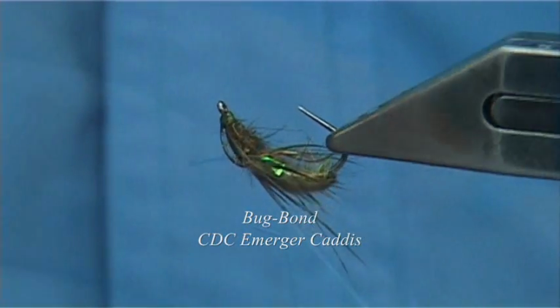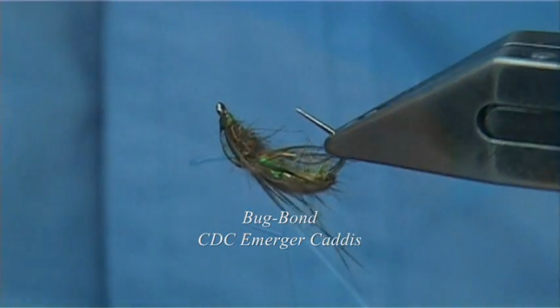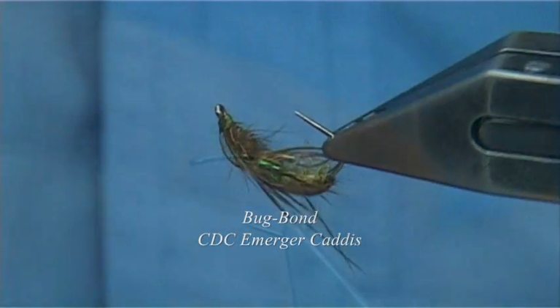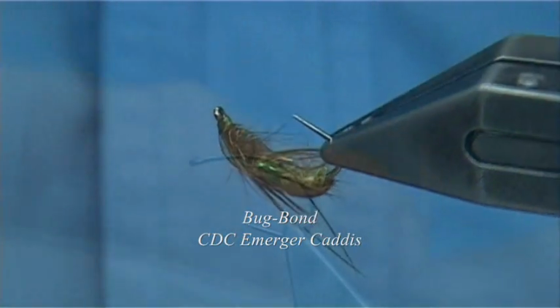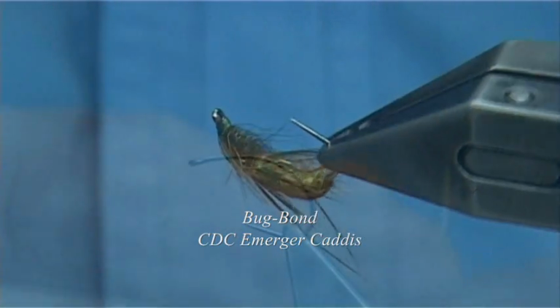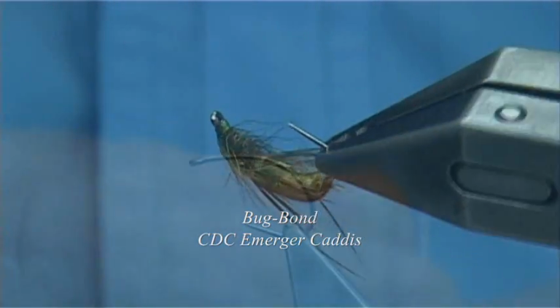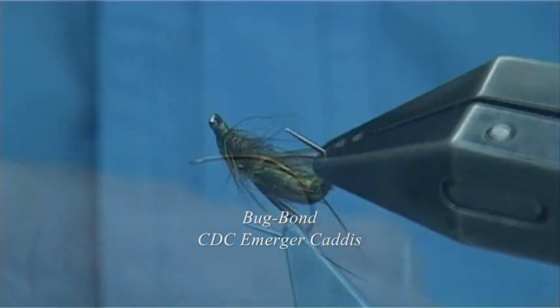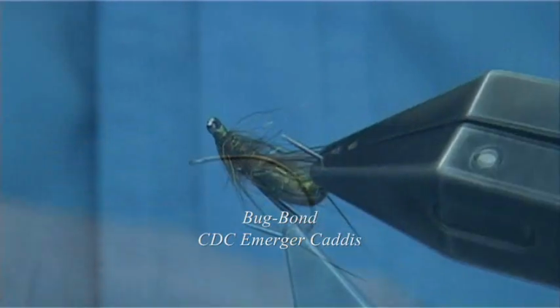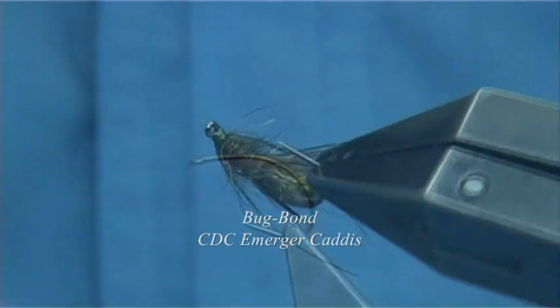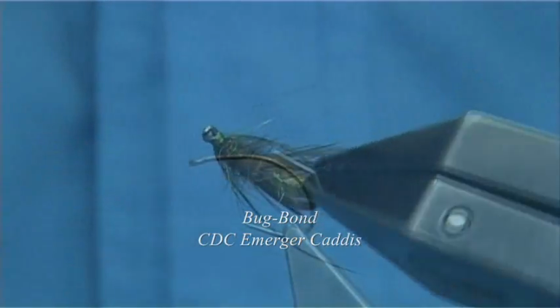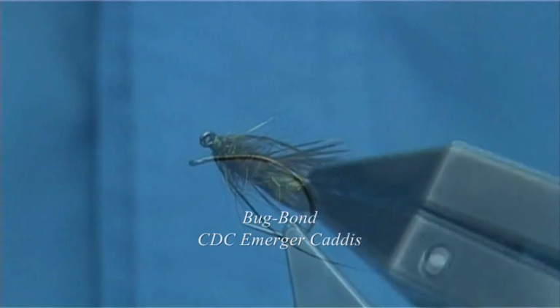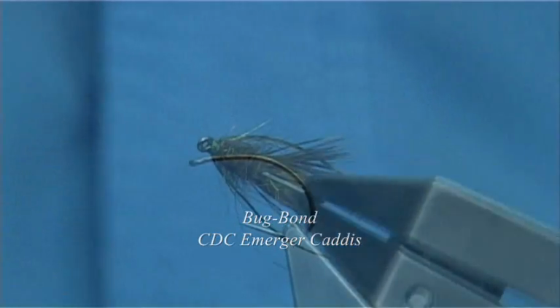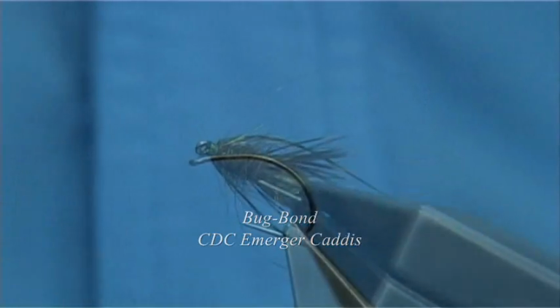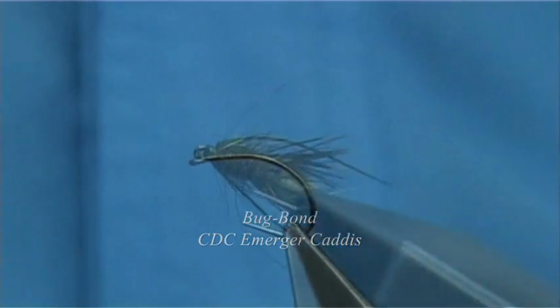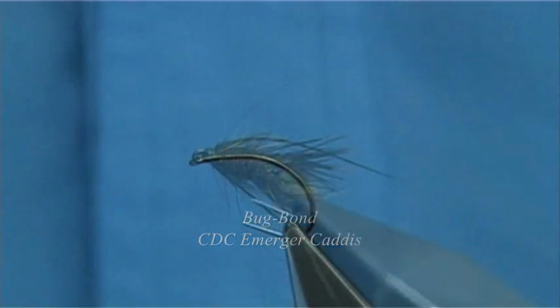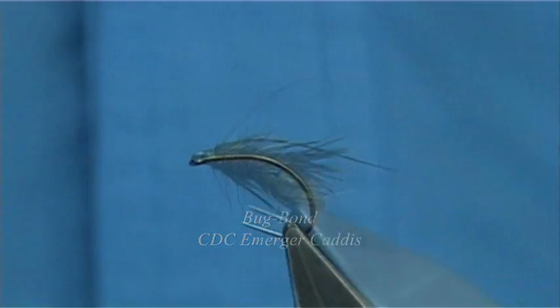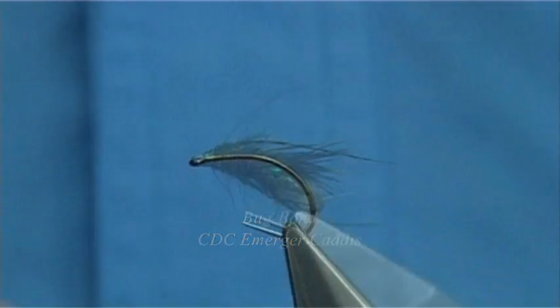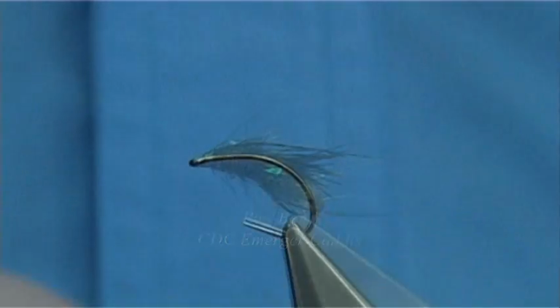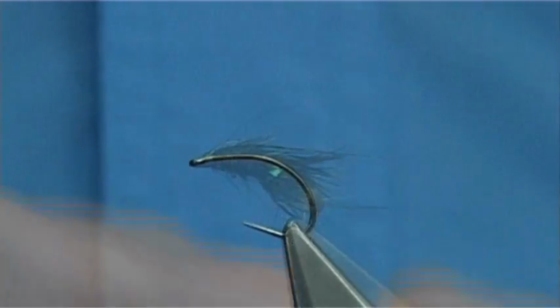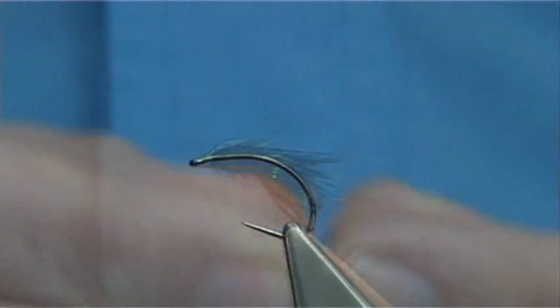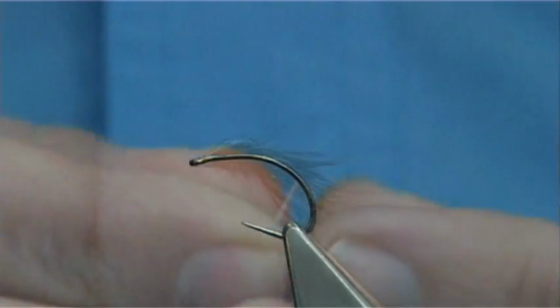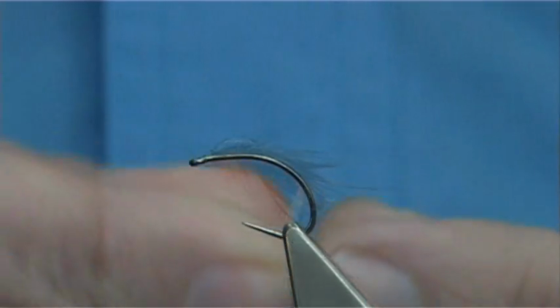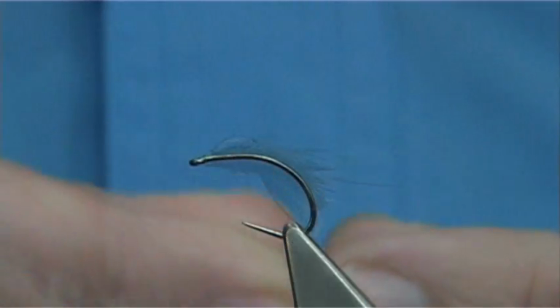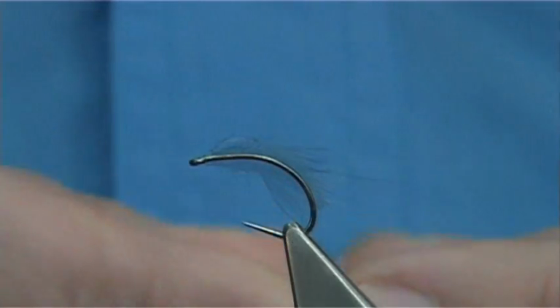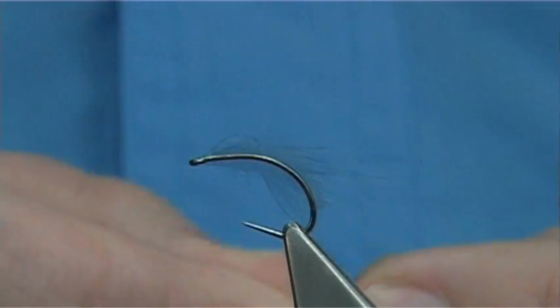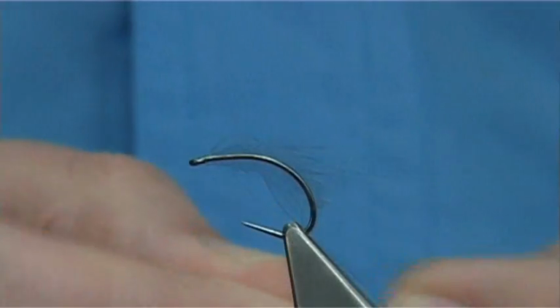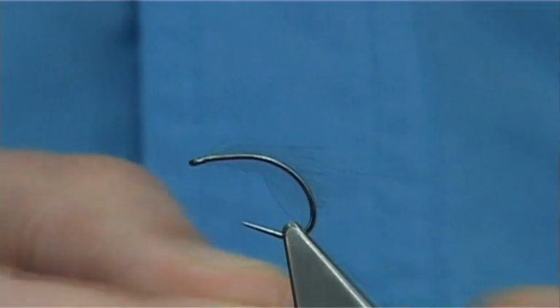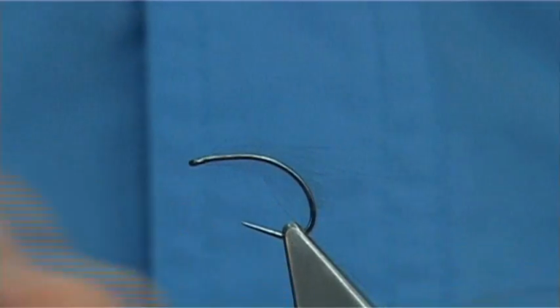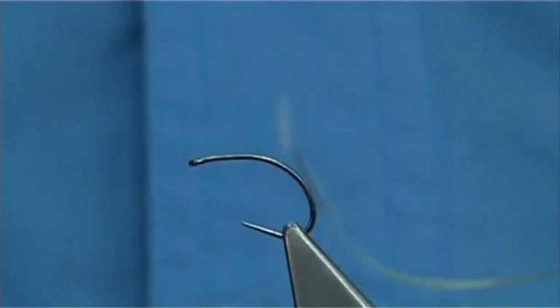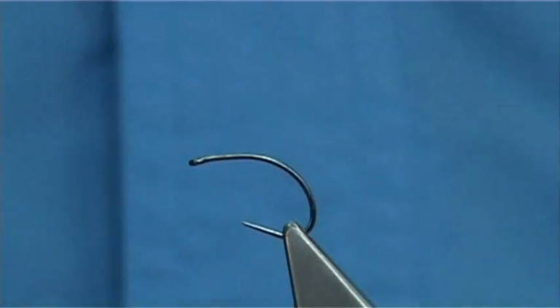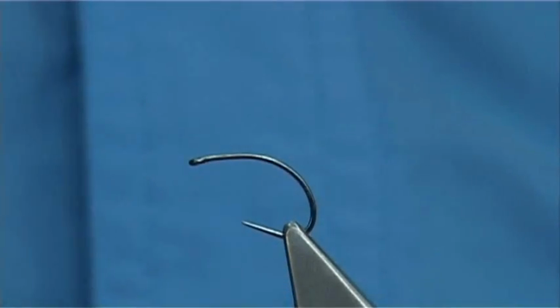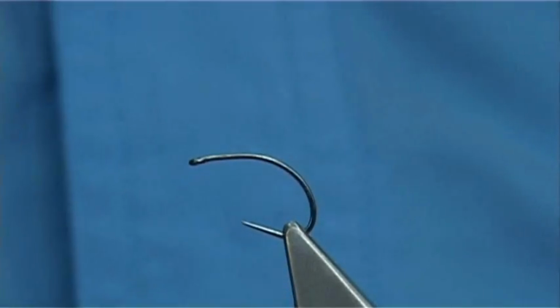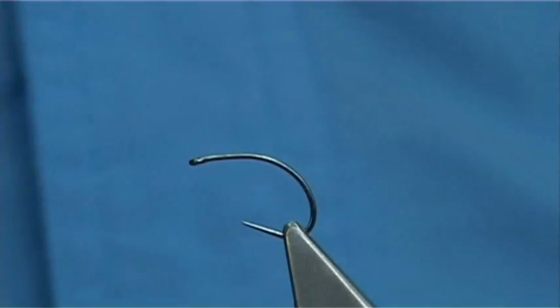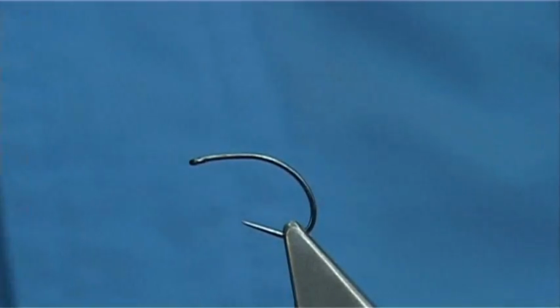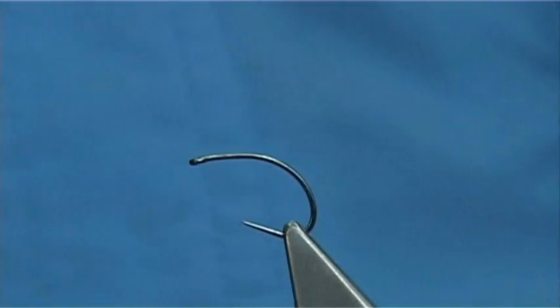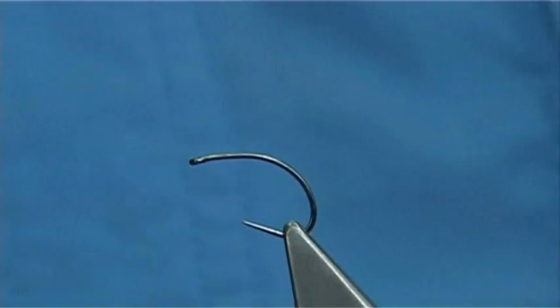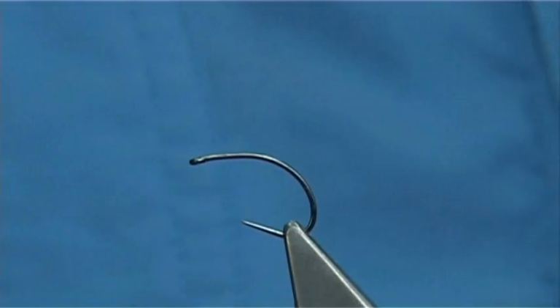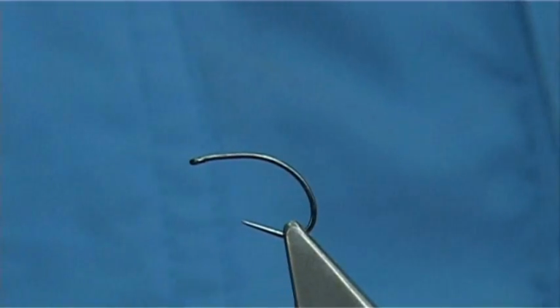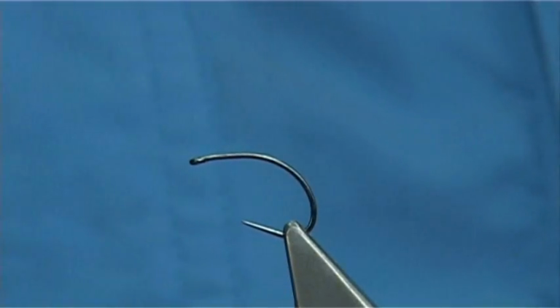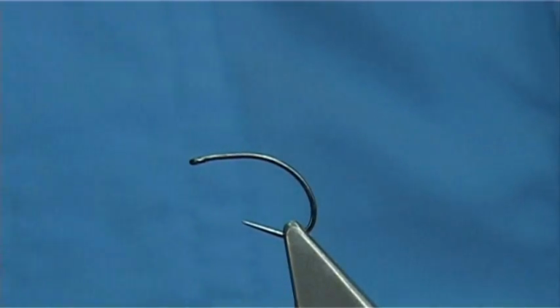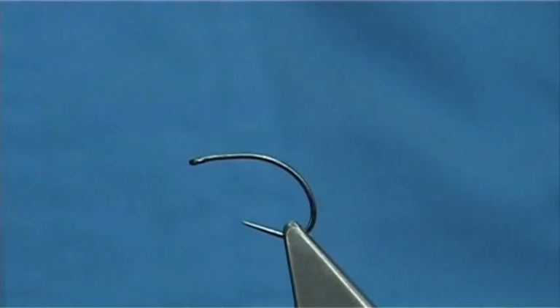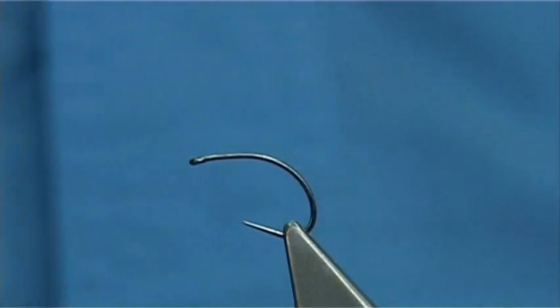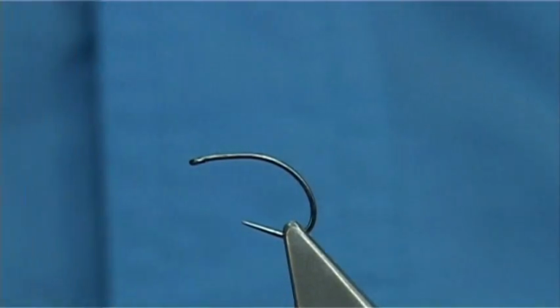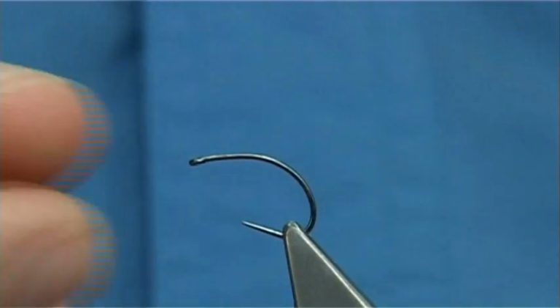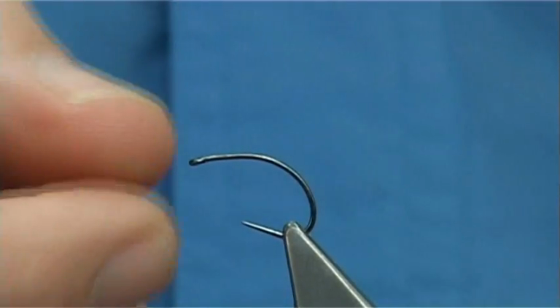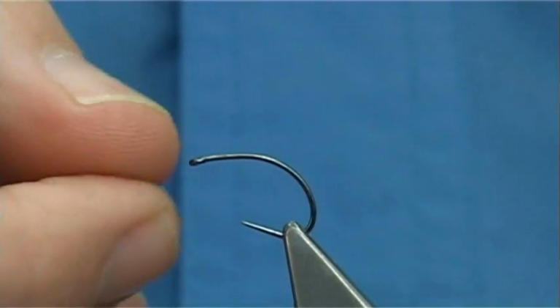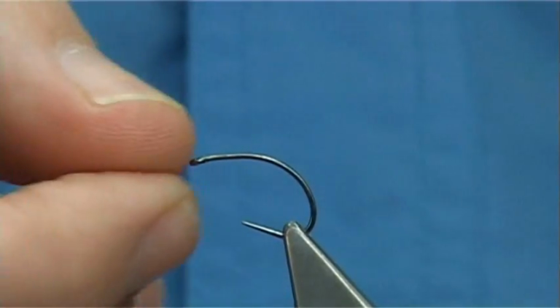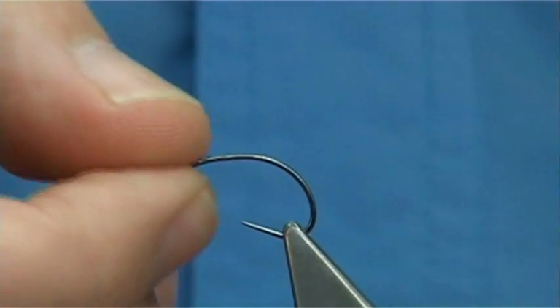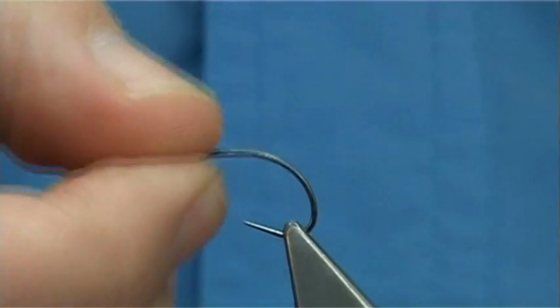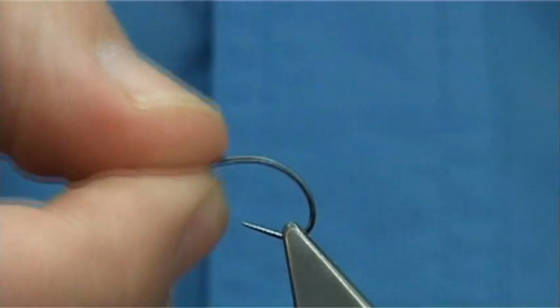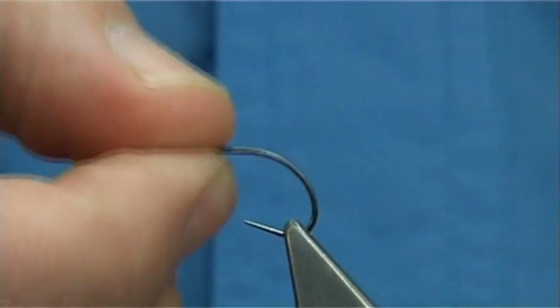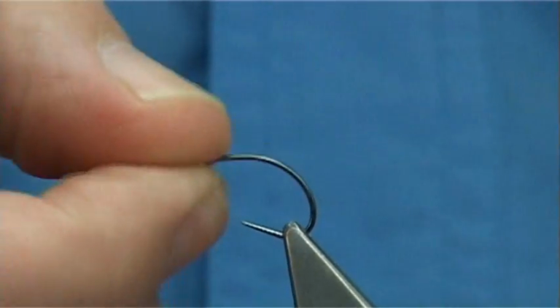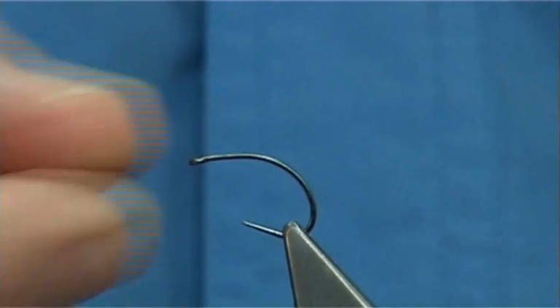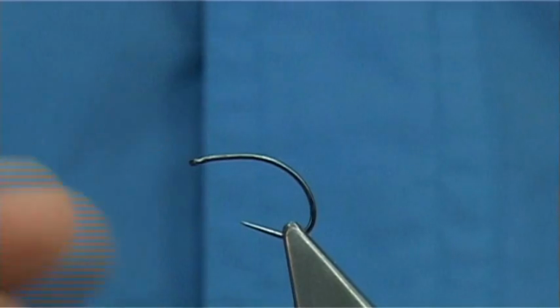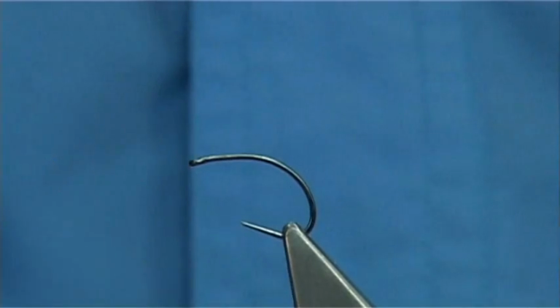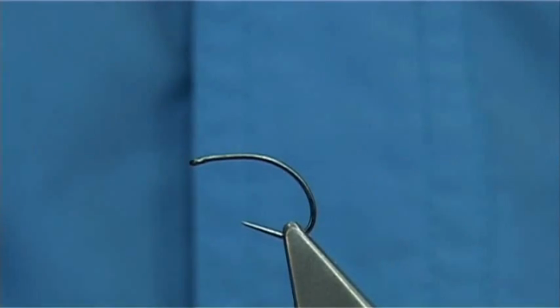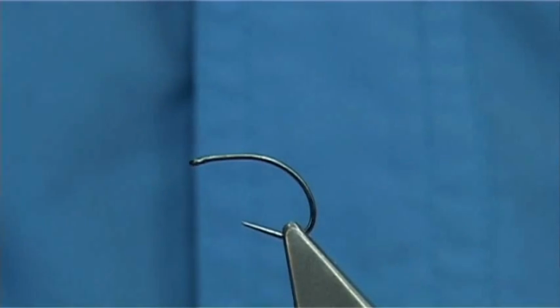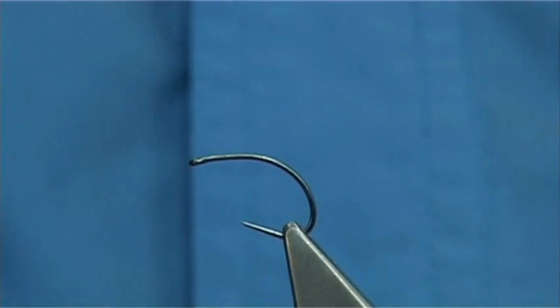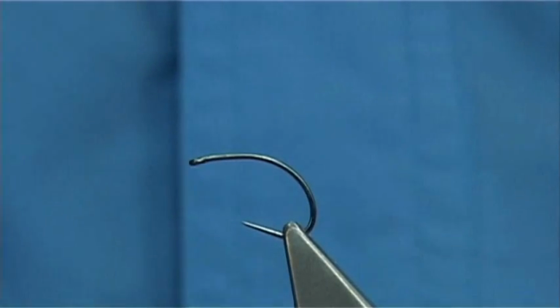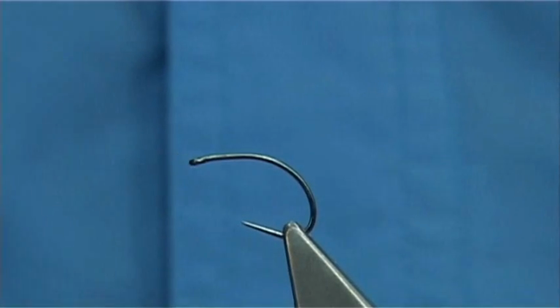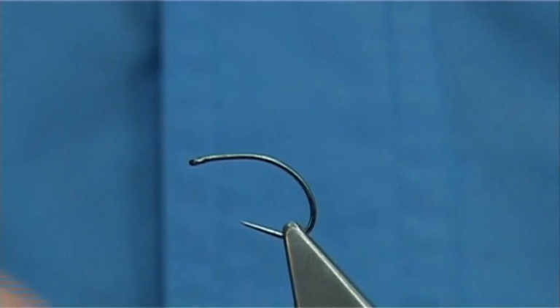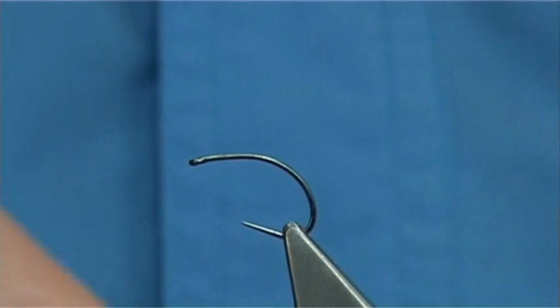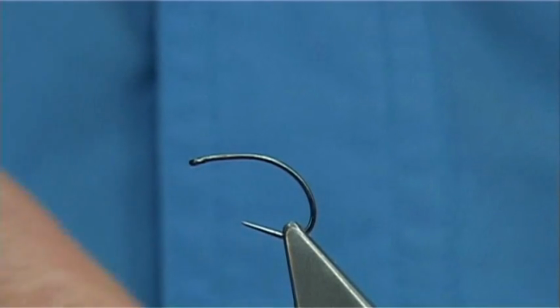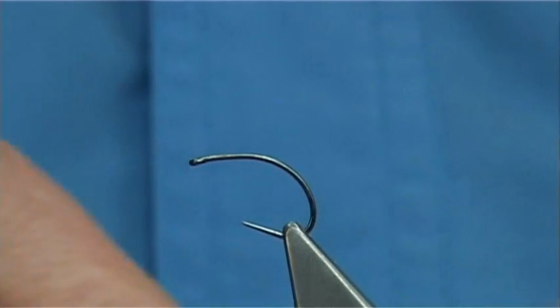This is an Emergent Caddis. The hook I am using is a Haneke size 10, Czech style barbless hook.